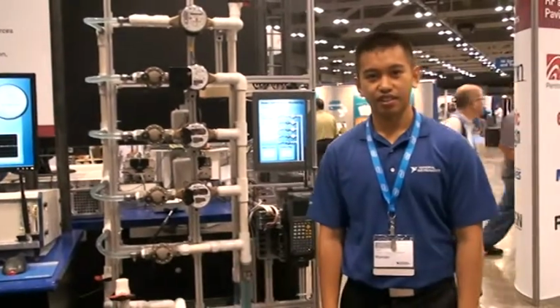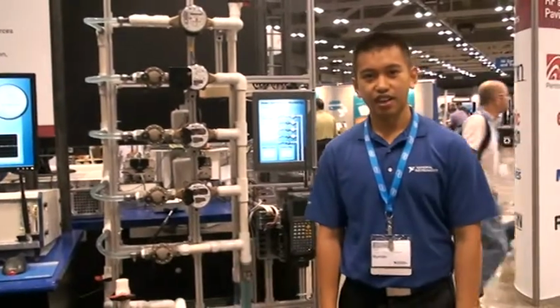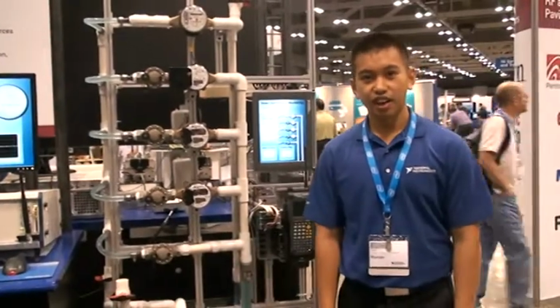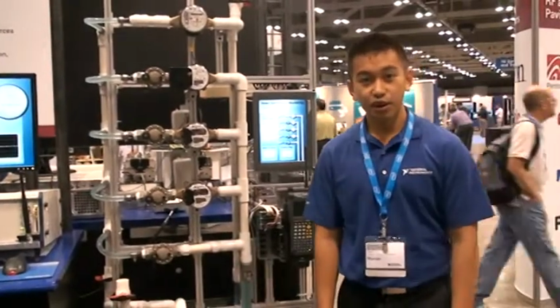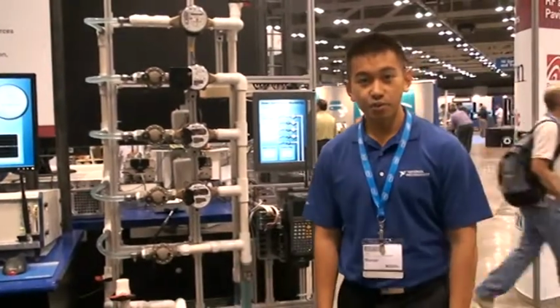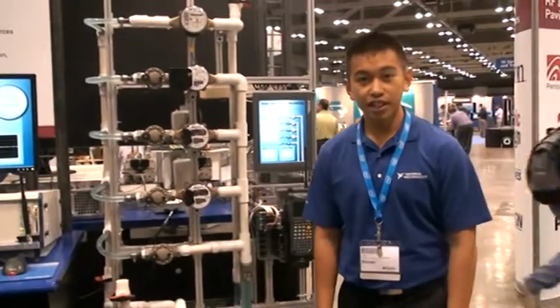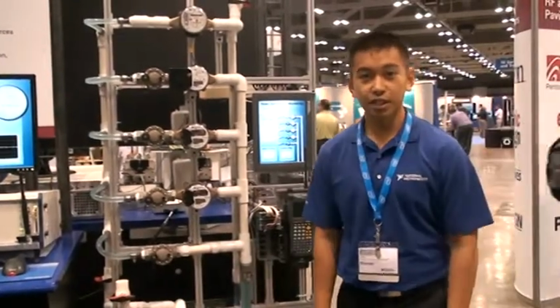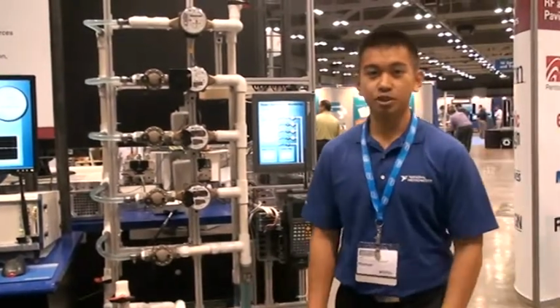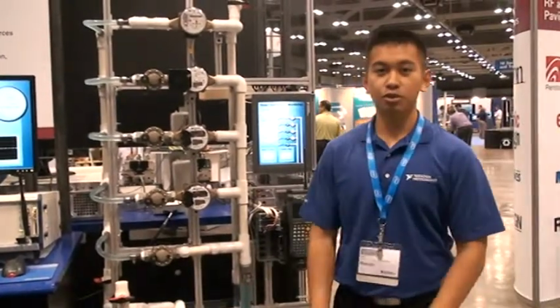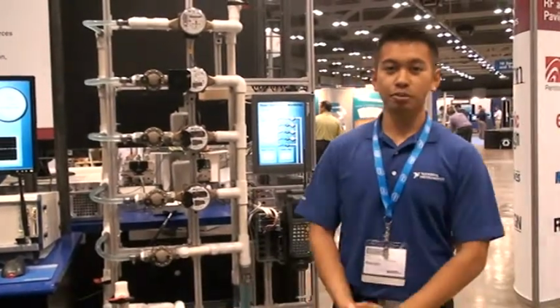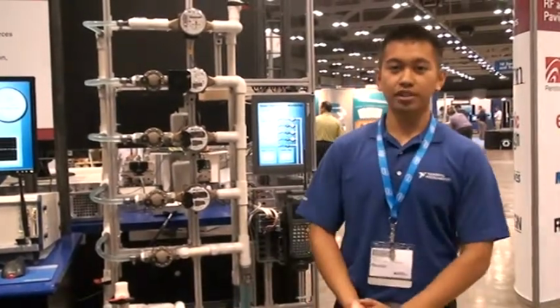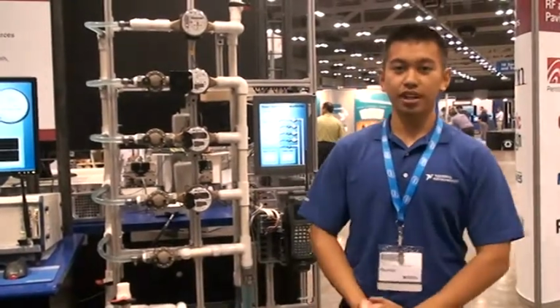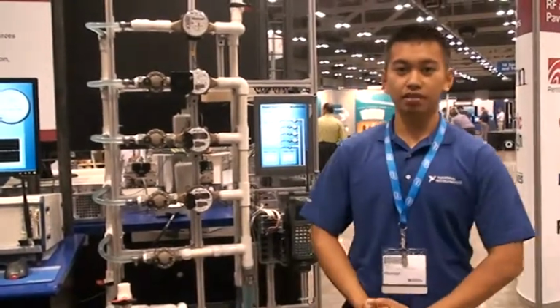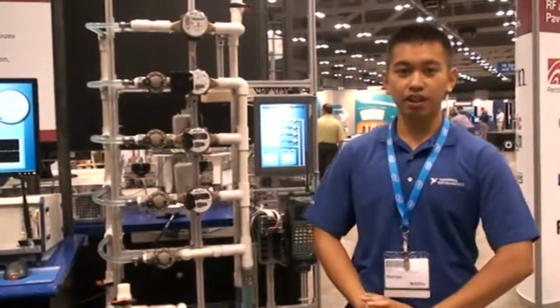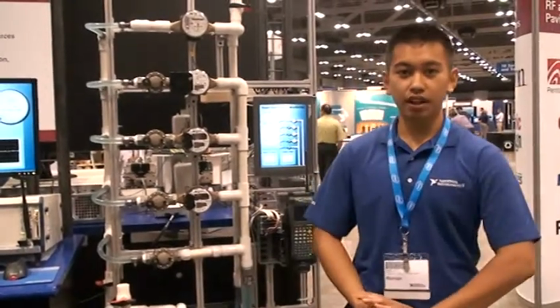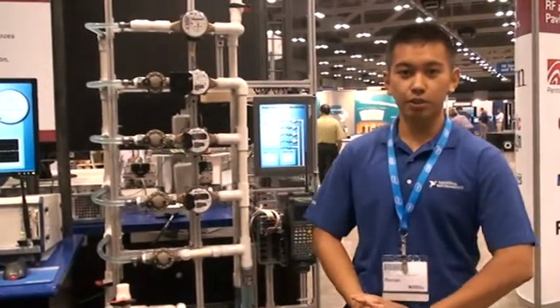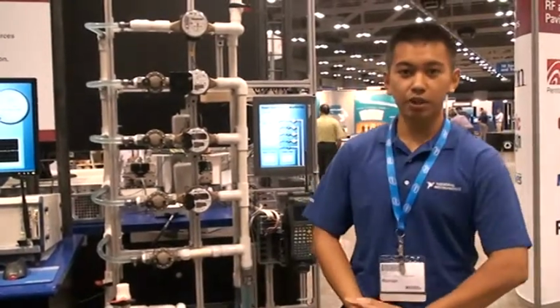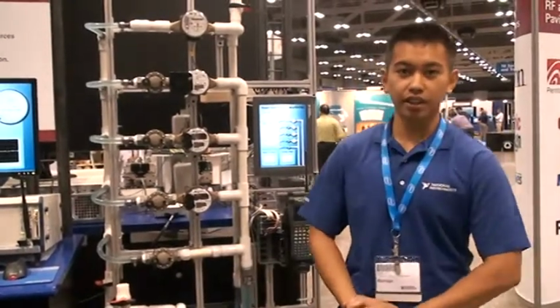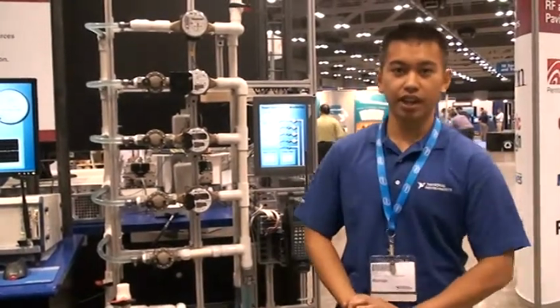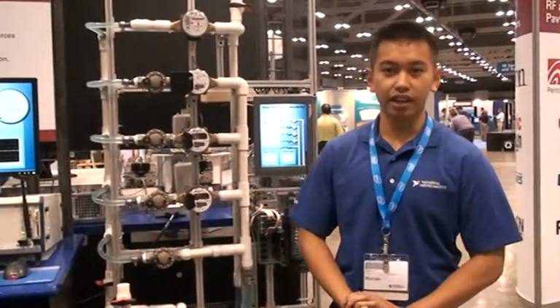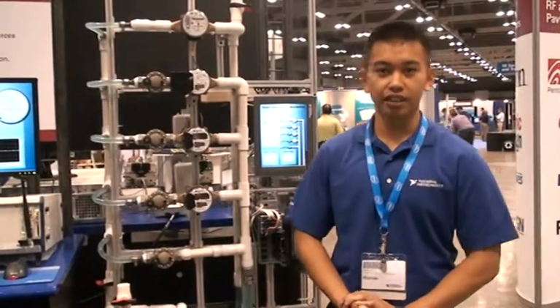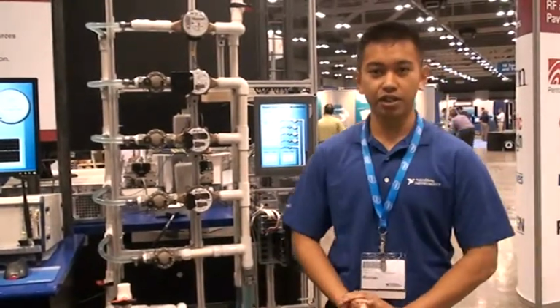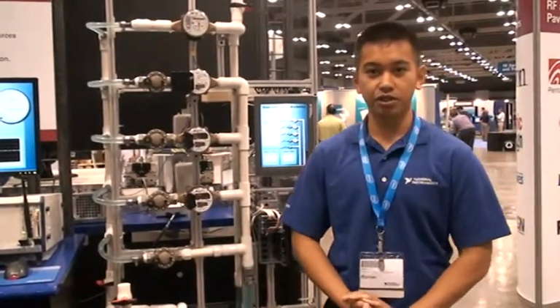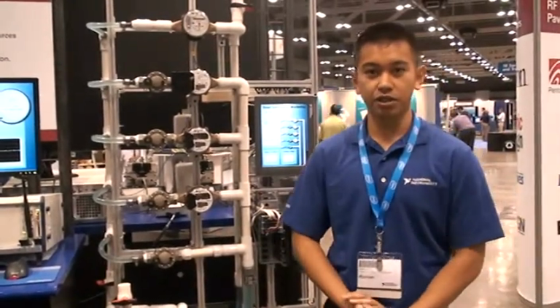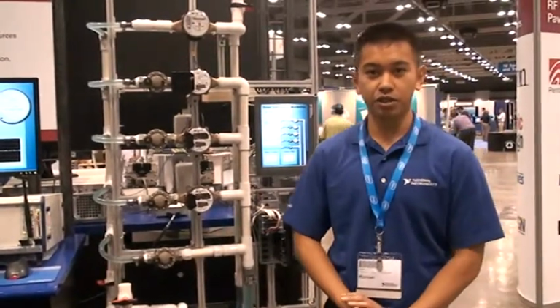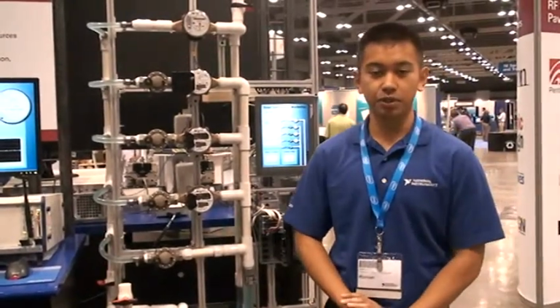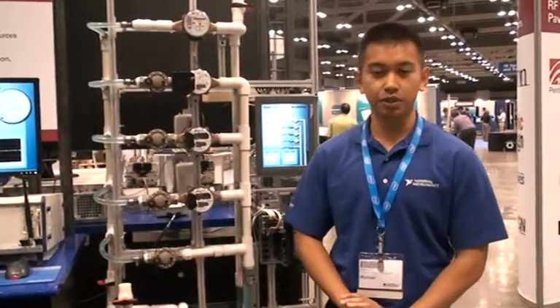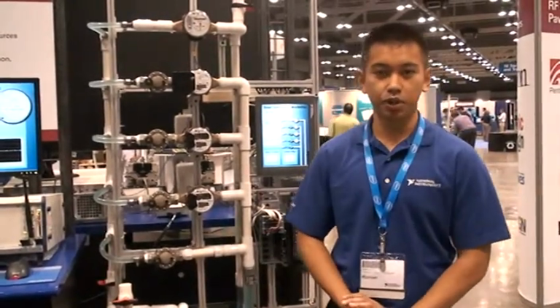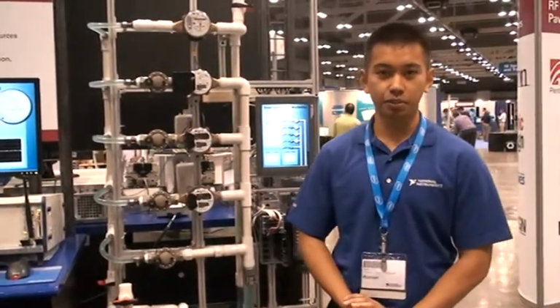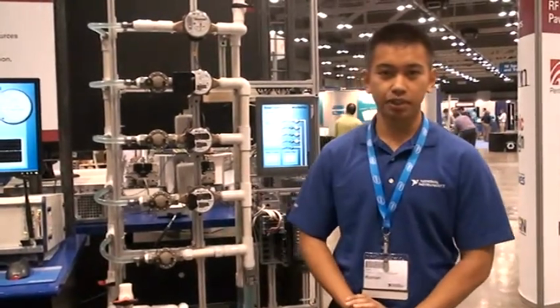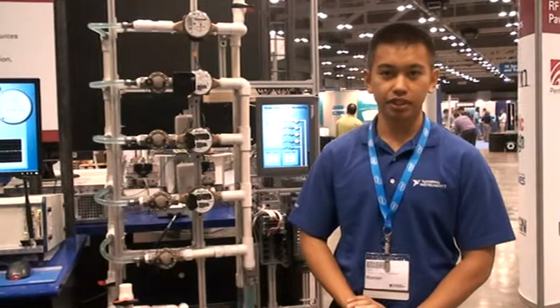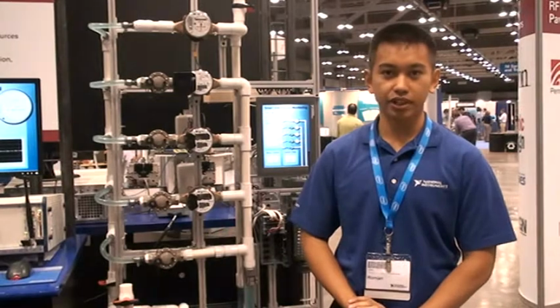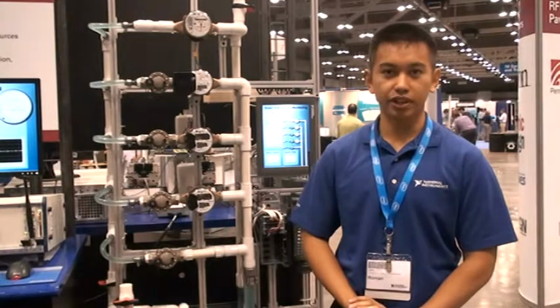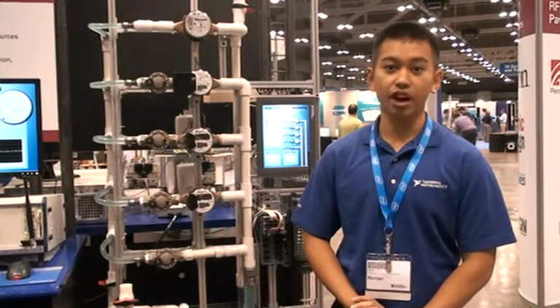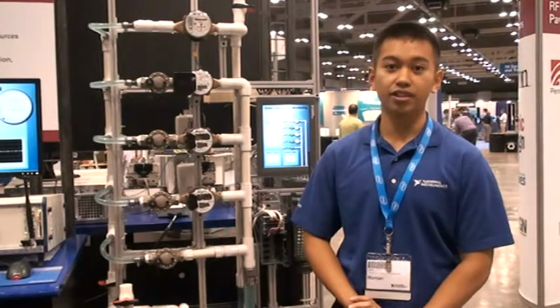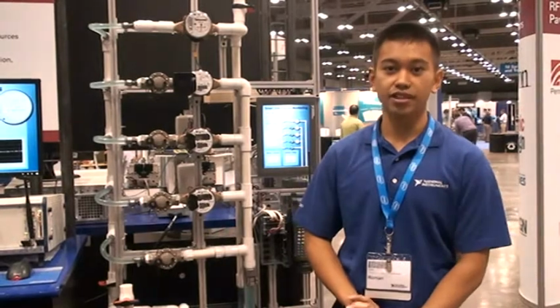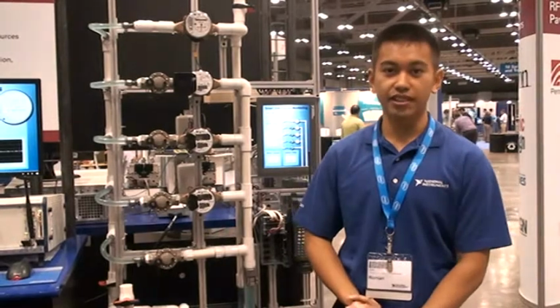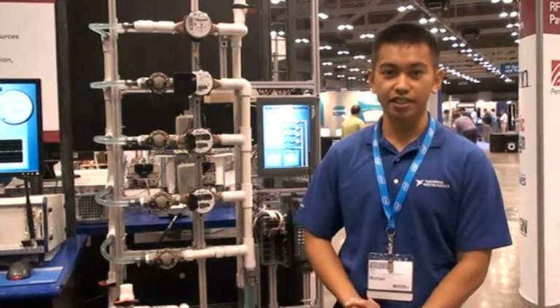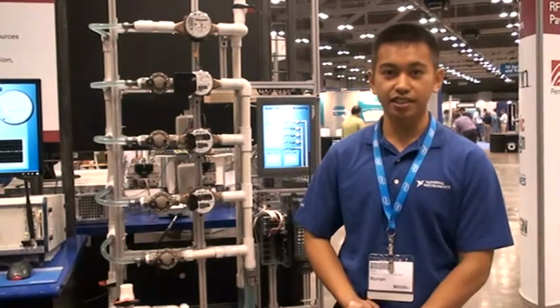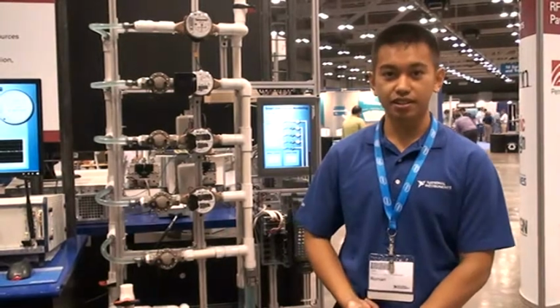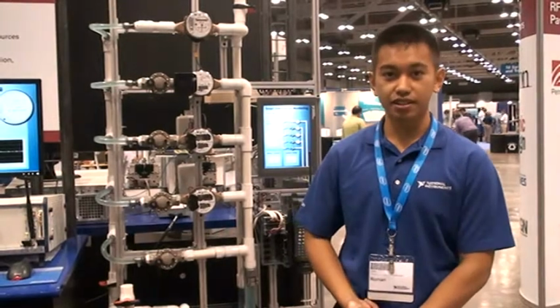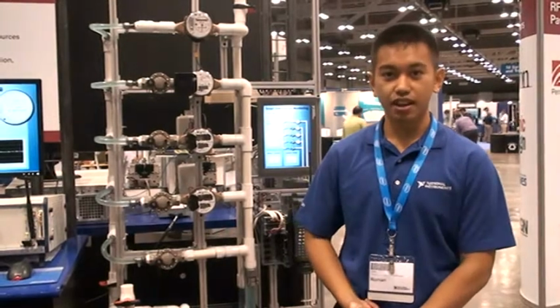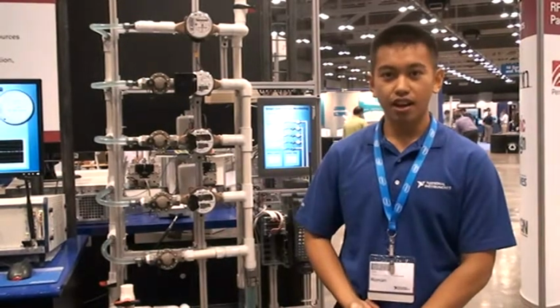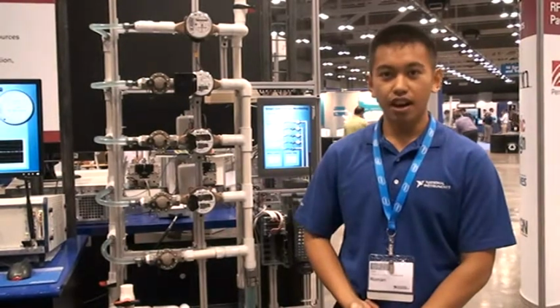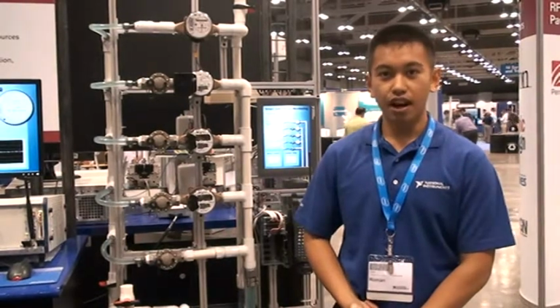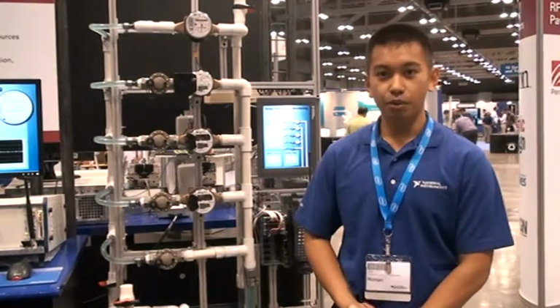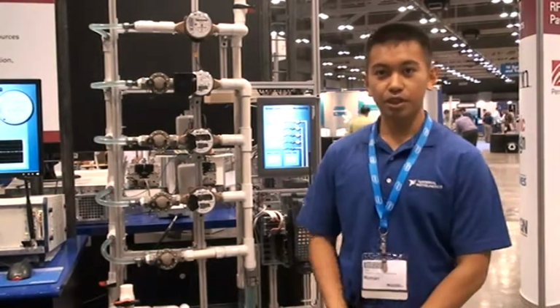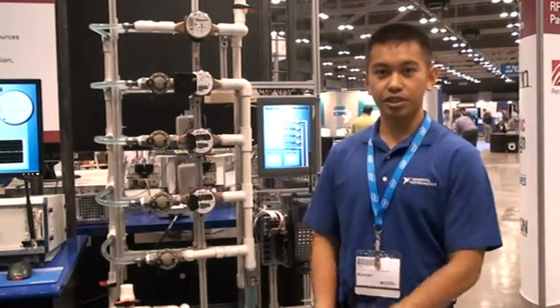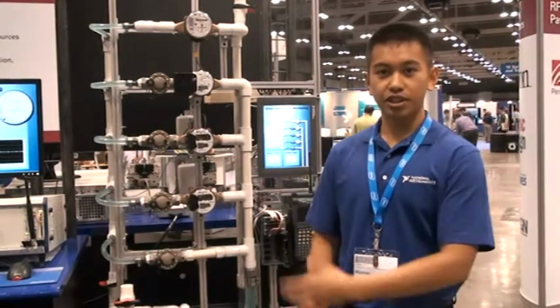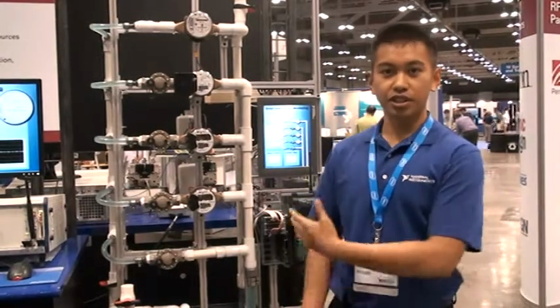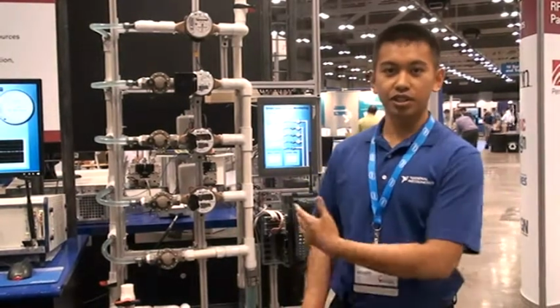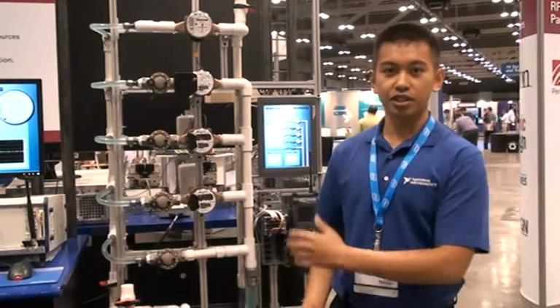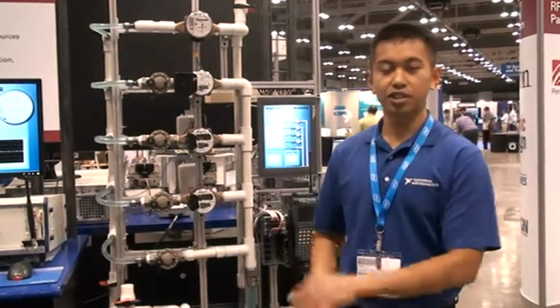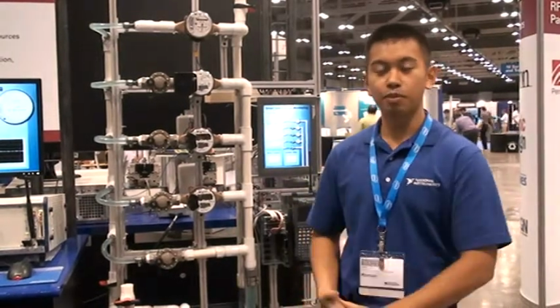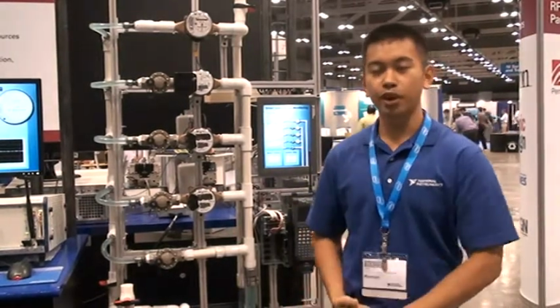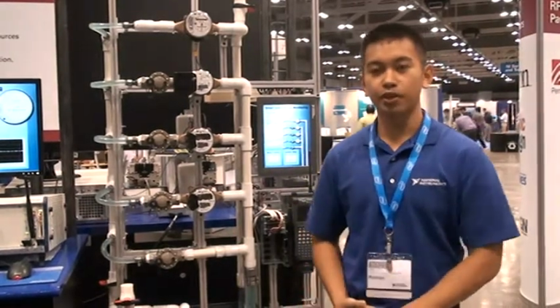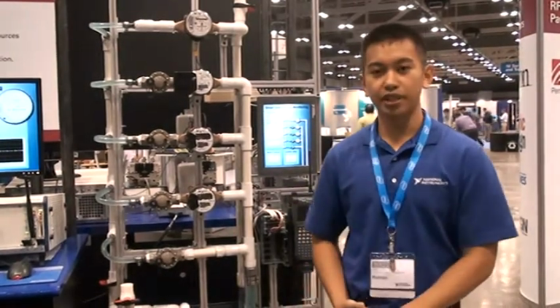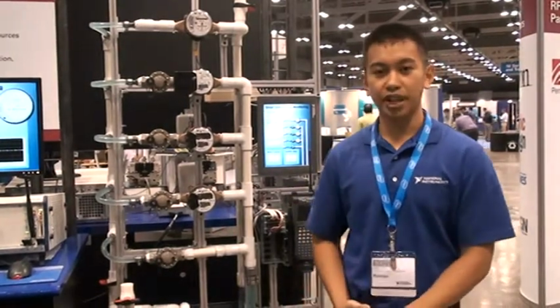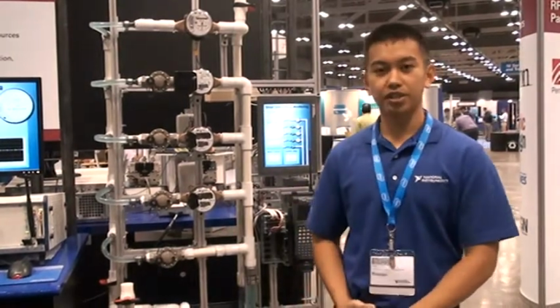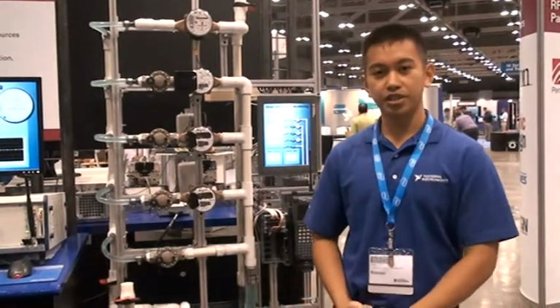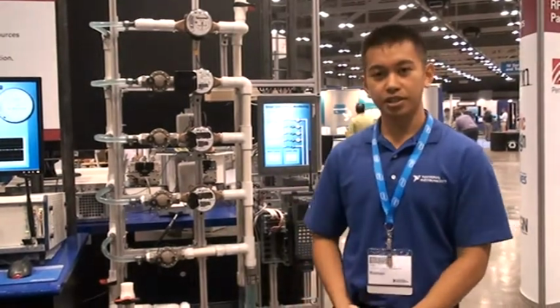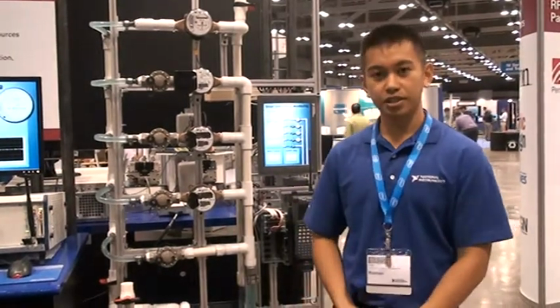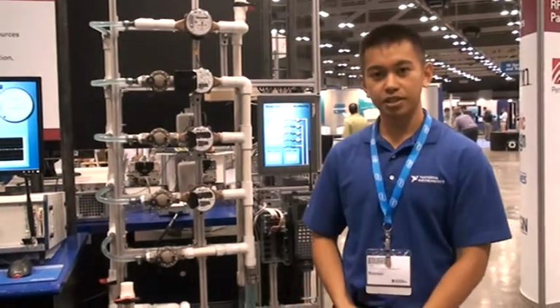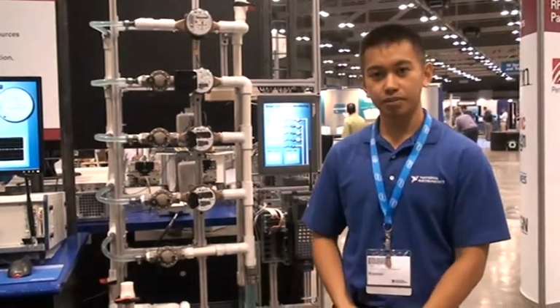Hello, my name is Roman Sandoval. I work at National Instruments Corporate here in Austin, Texas. What you see here is a smart grid energy system.